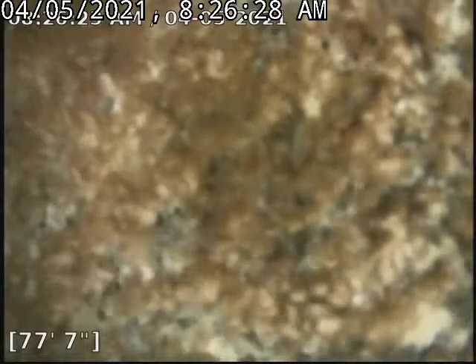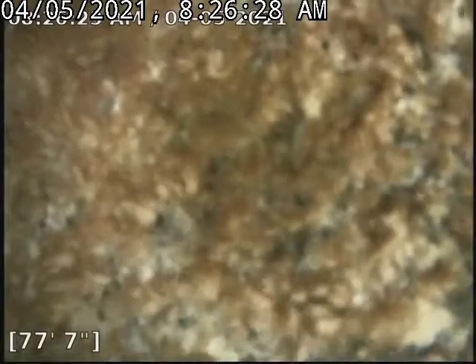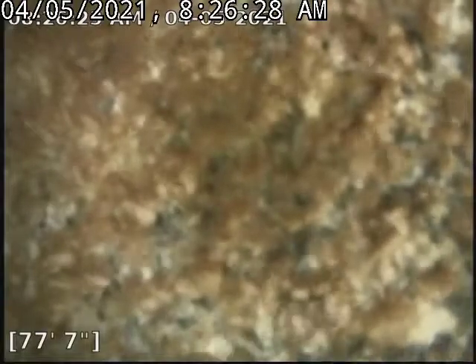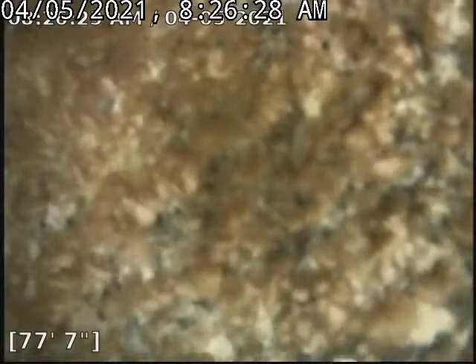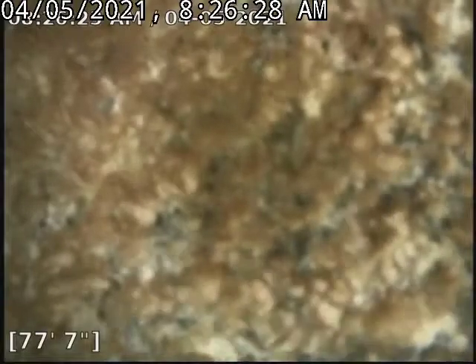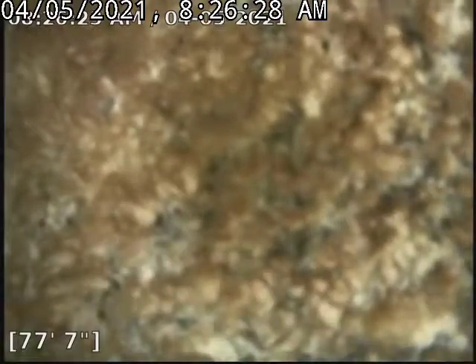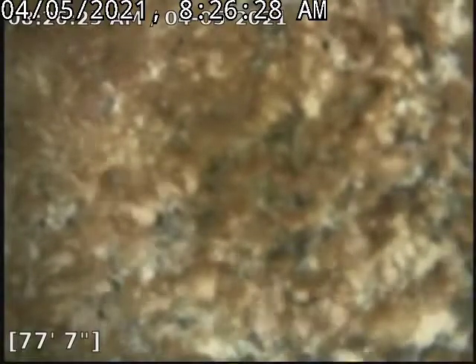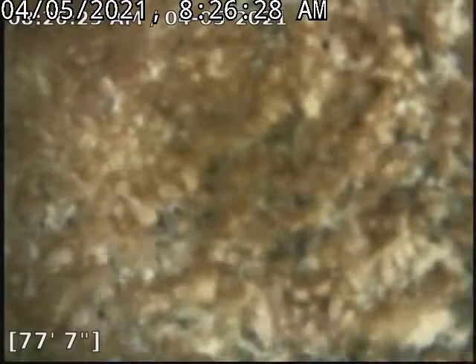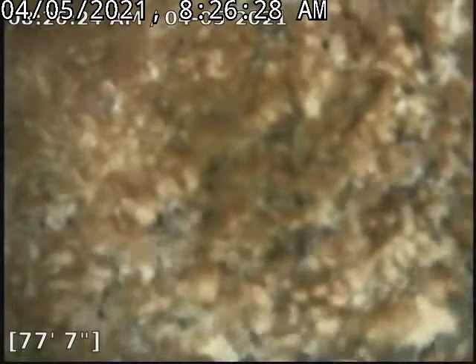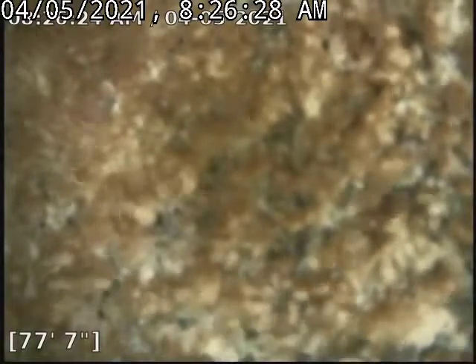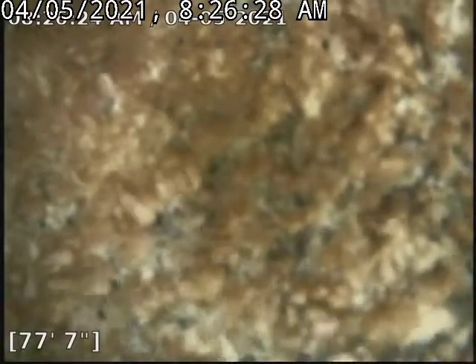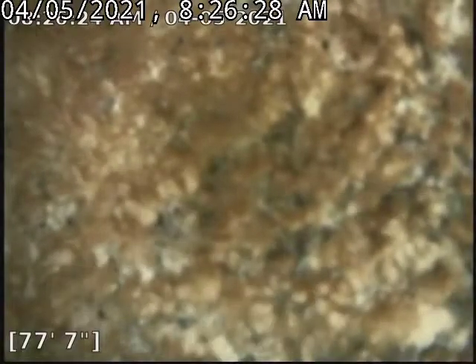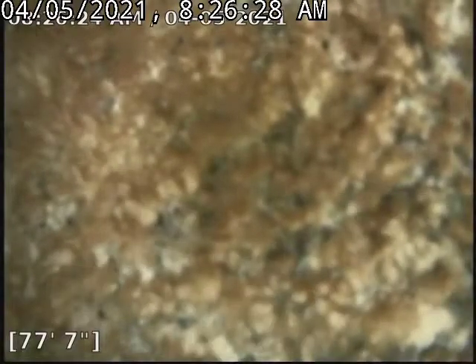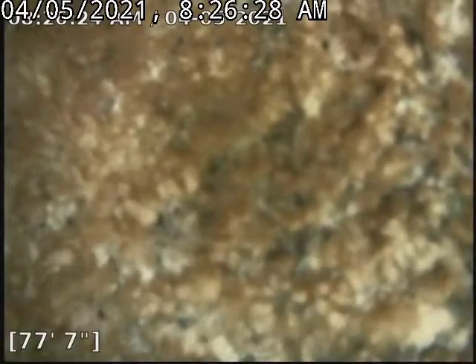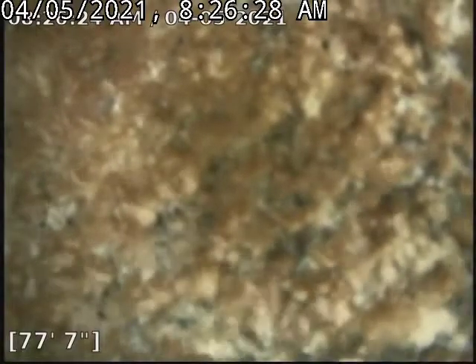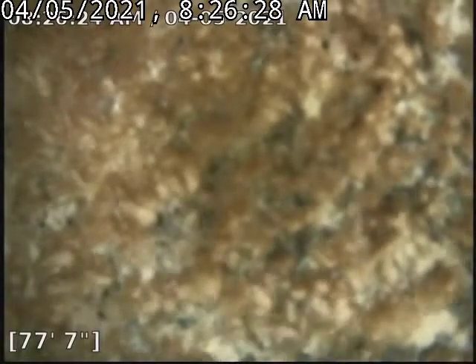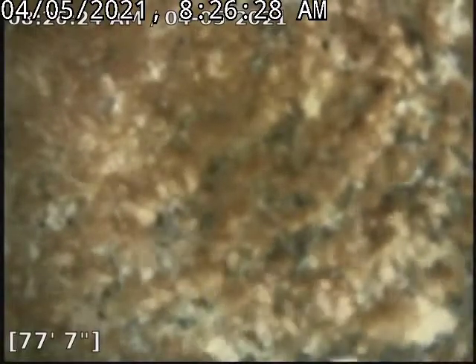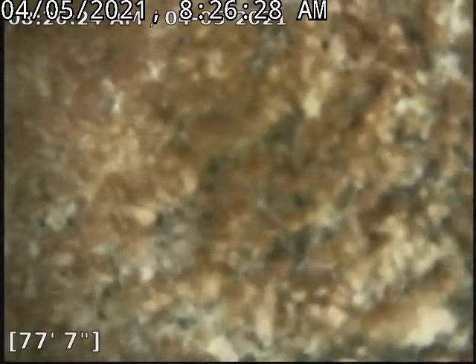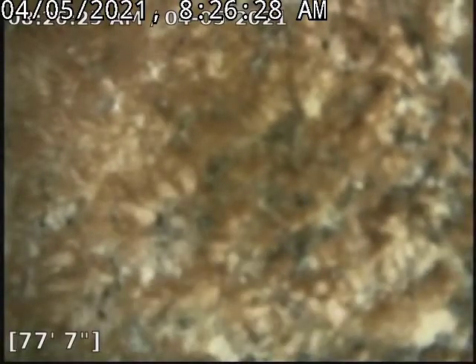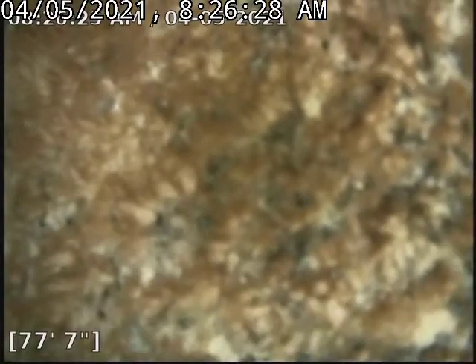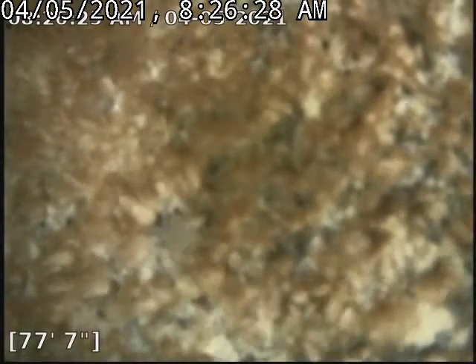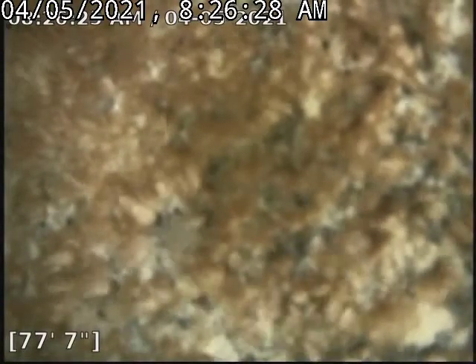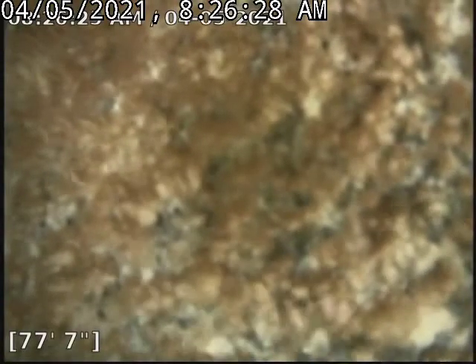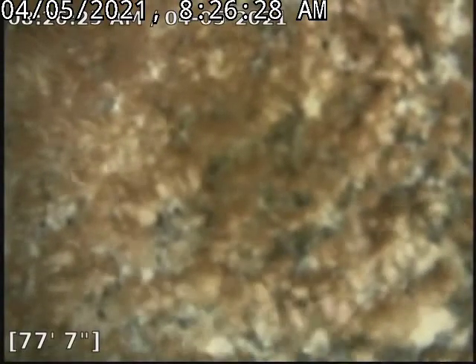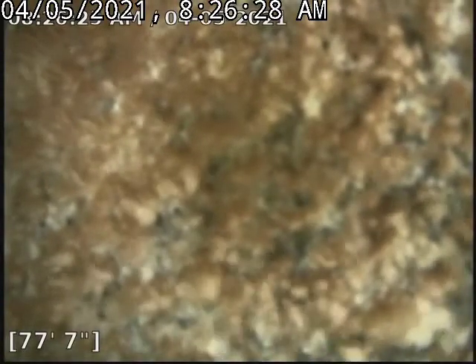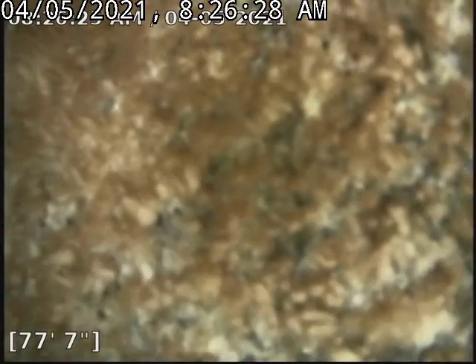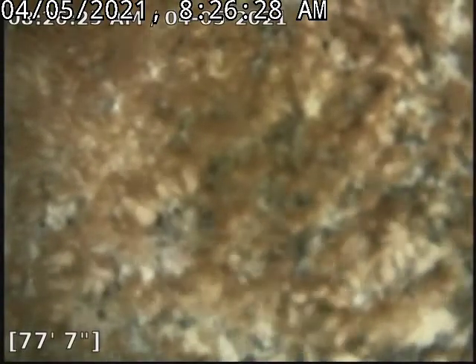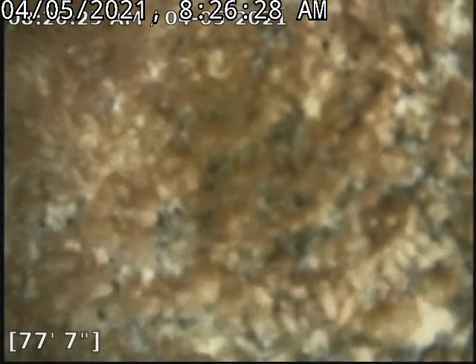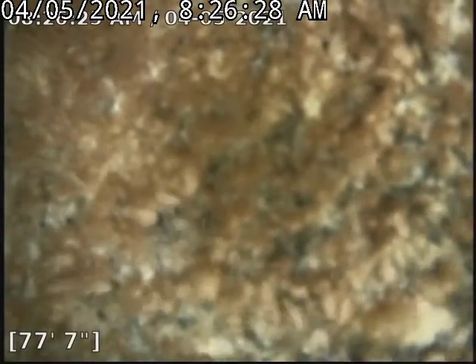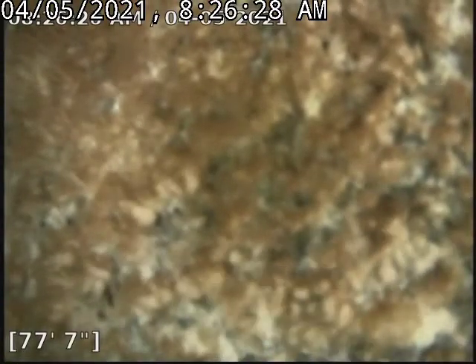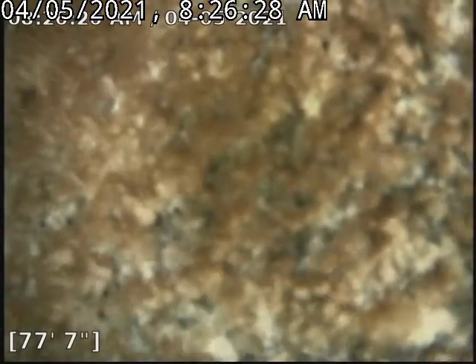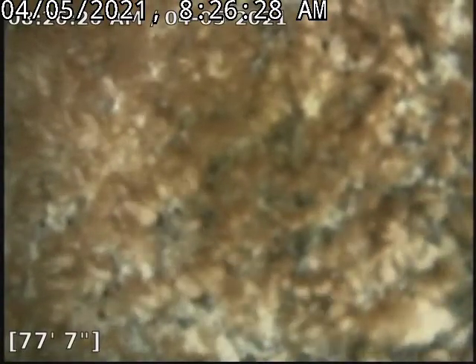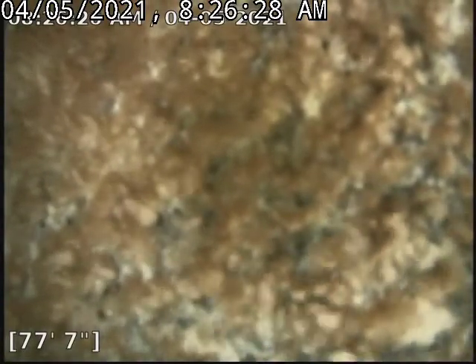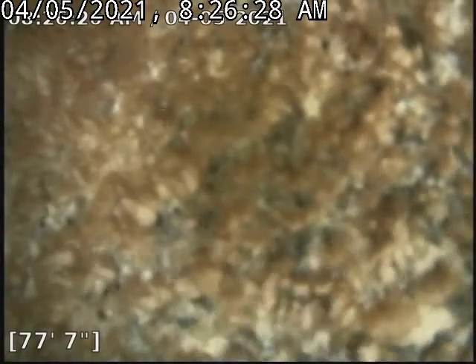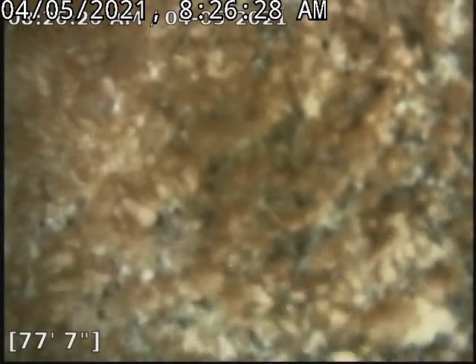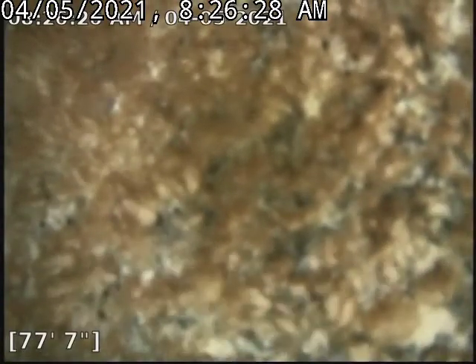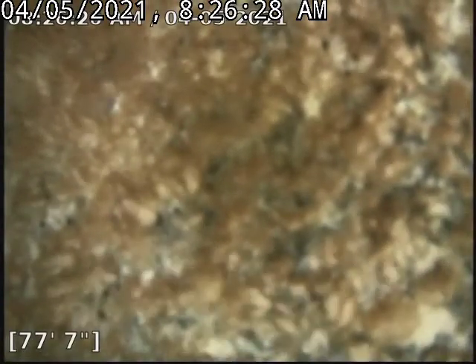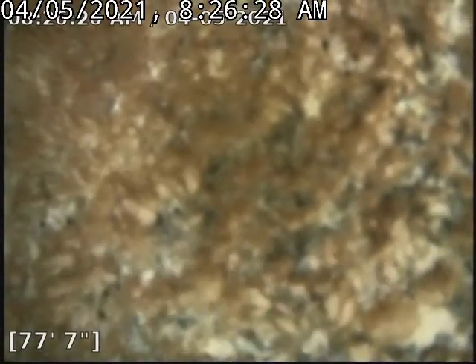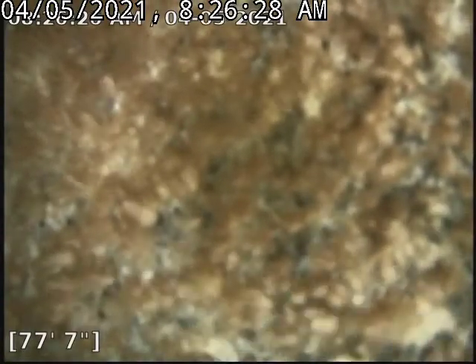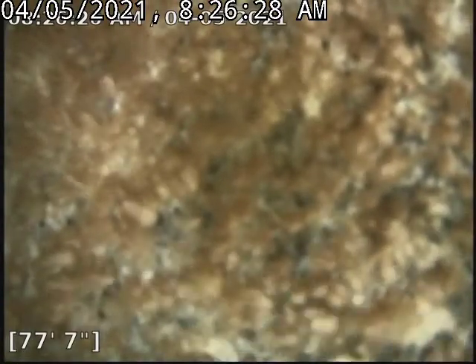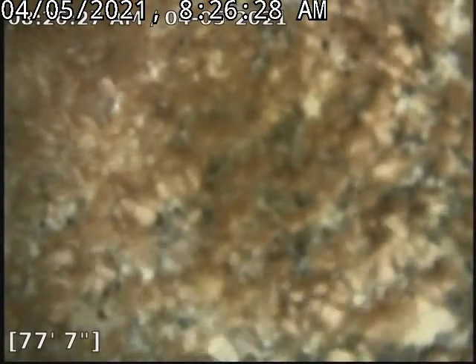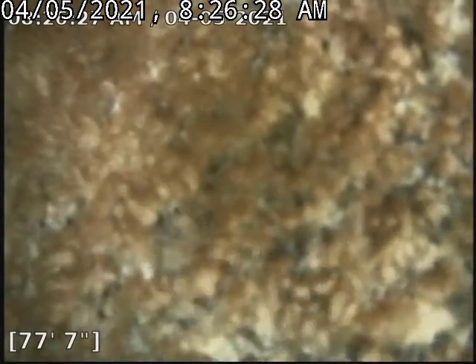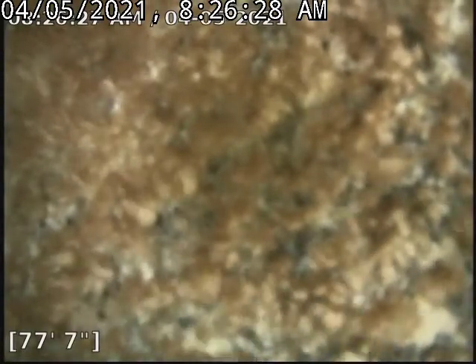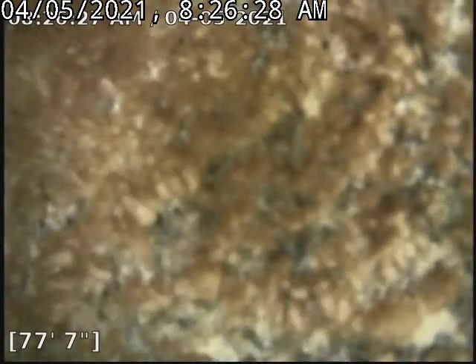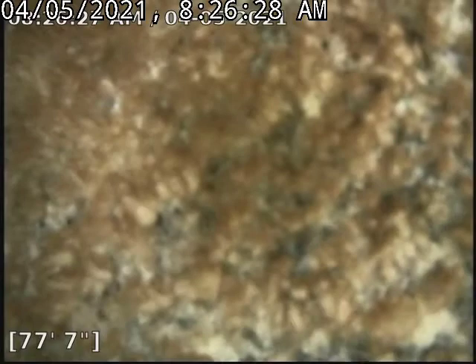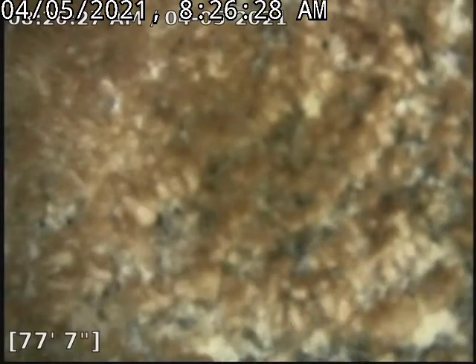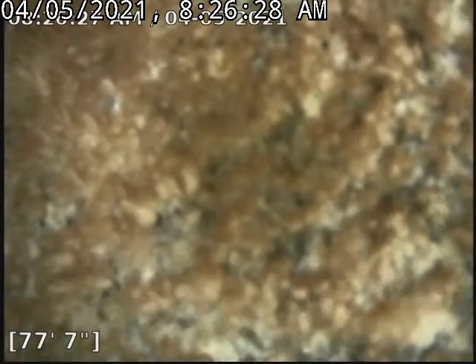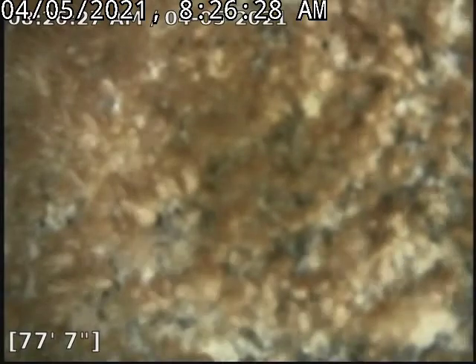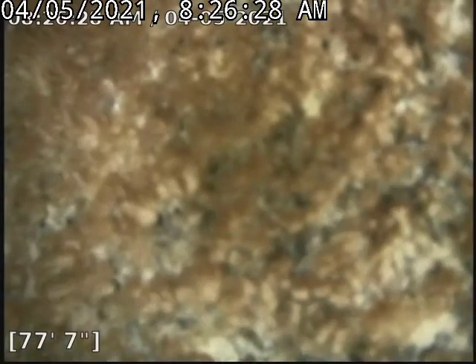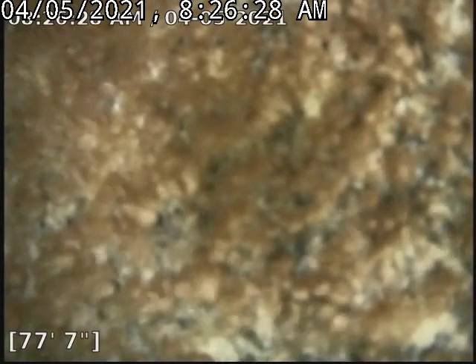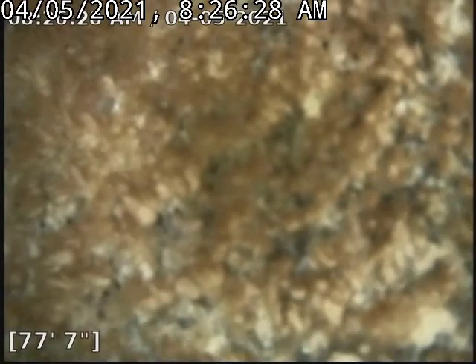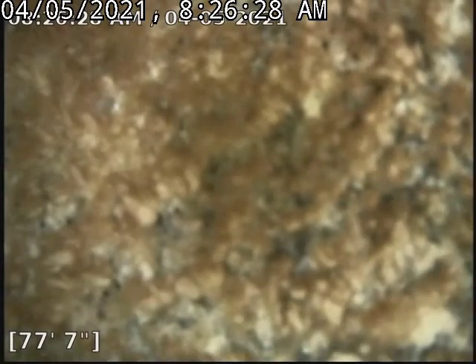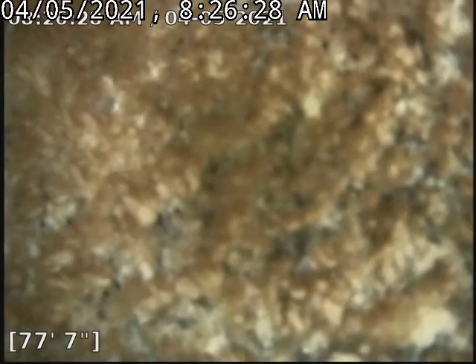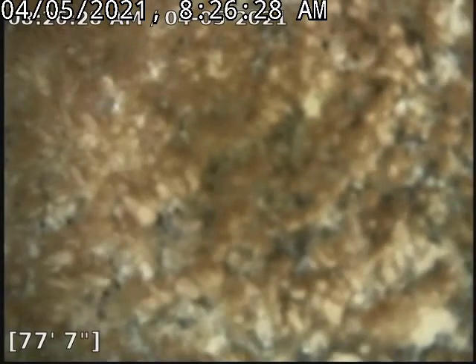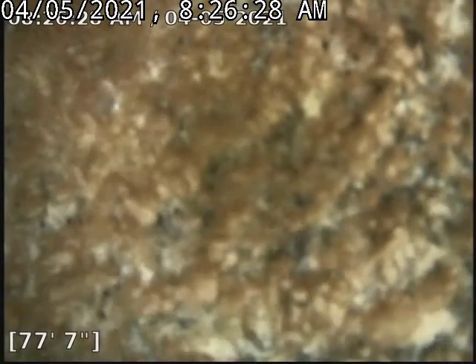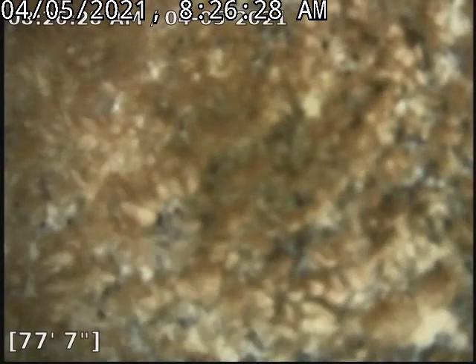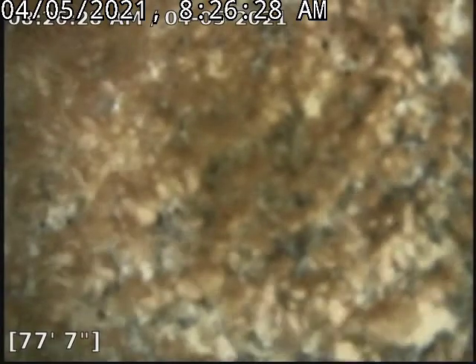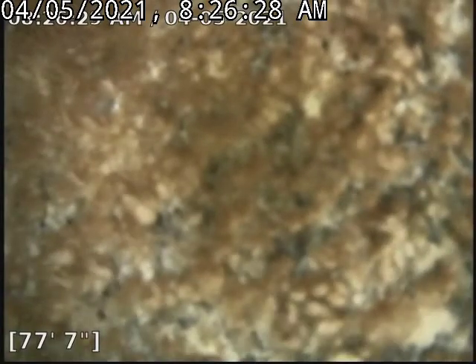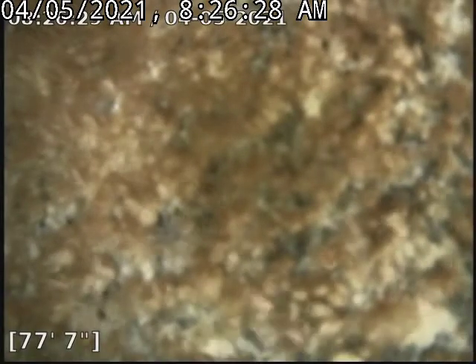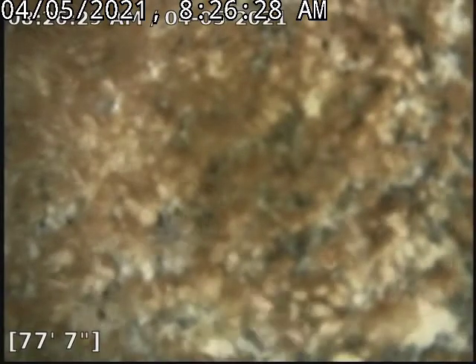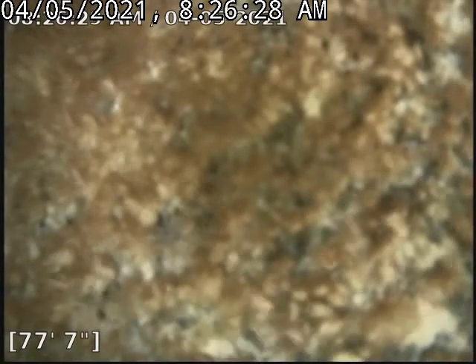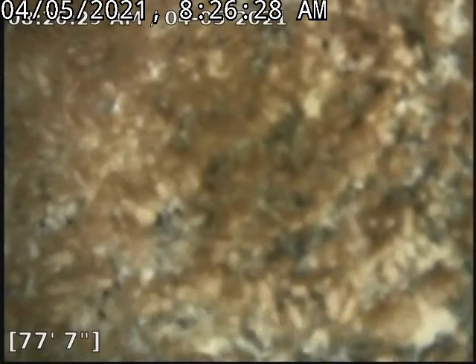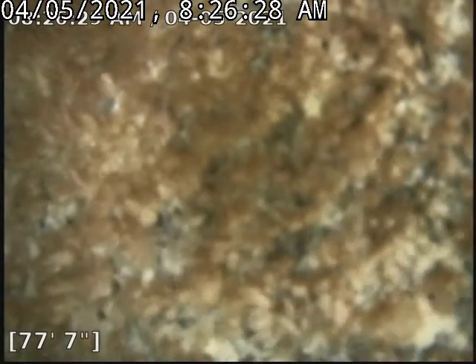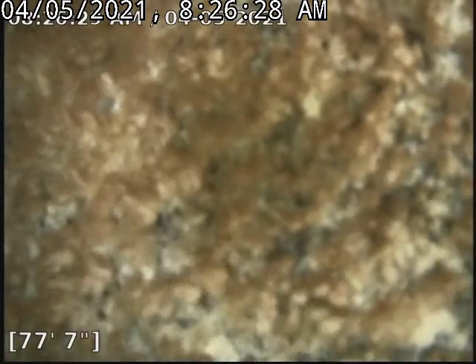Hello, this is Cain with Bullrich Plumbing here at 3162 Green Valley Road, doing a camera inspection in the basement.